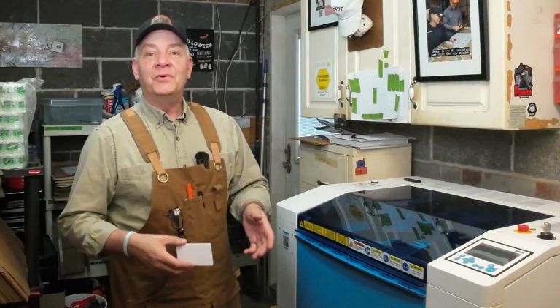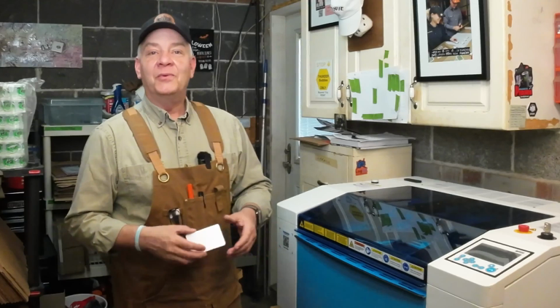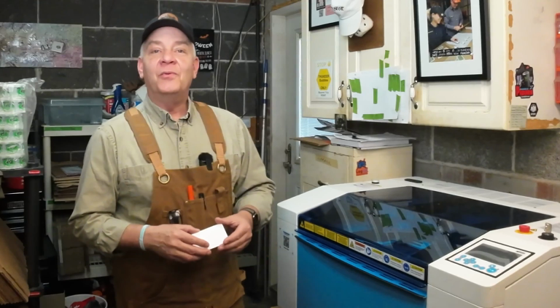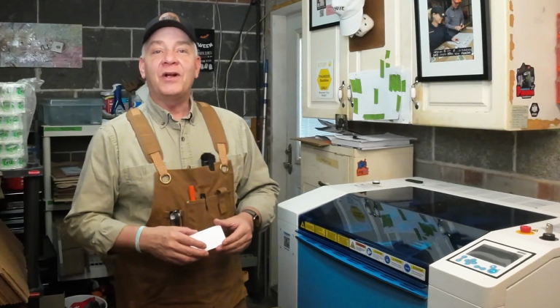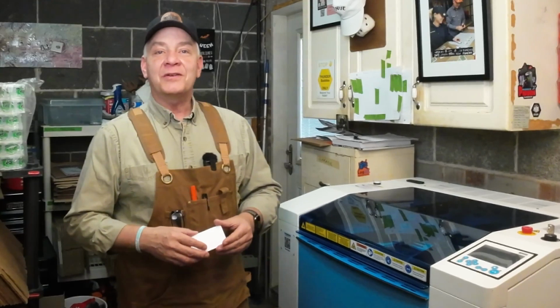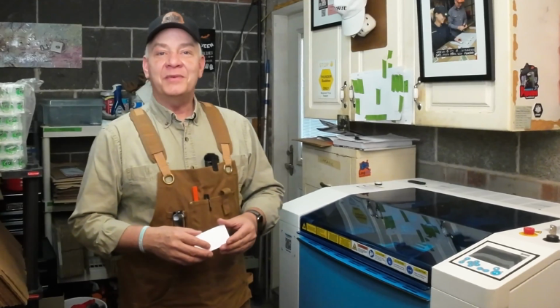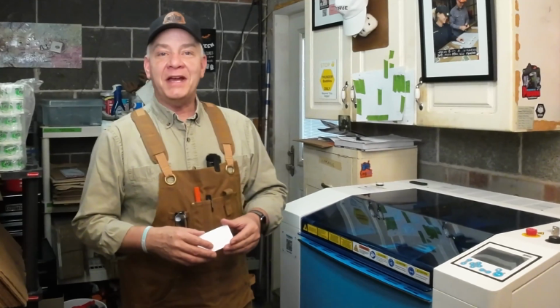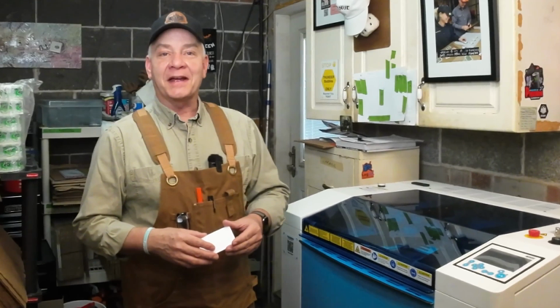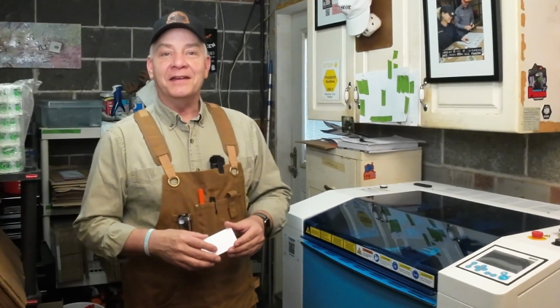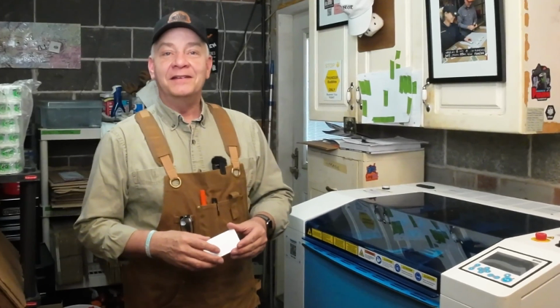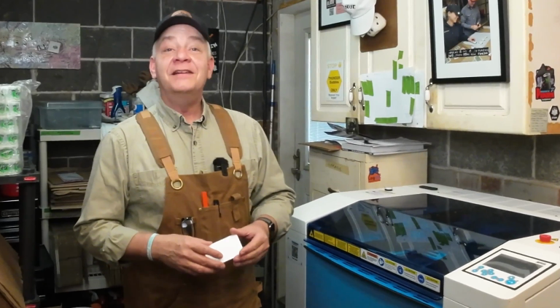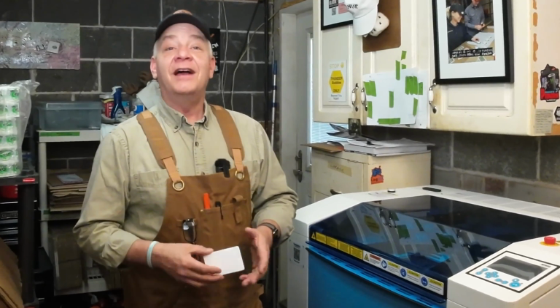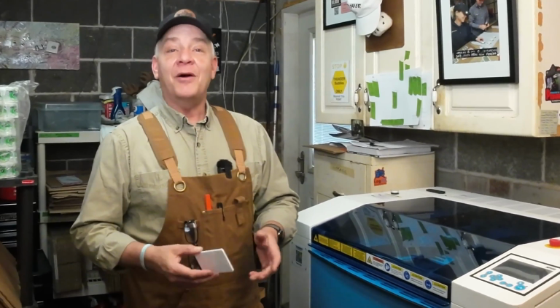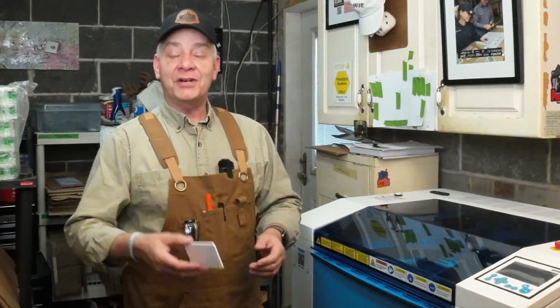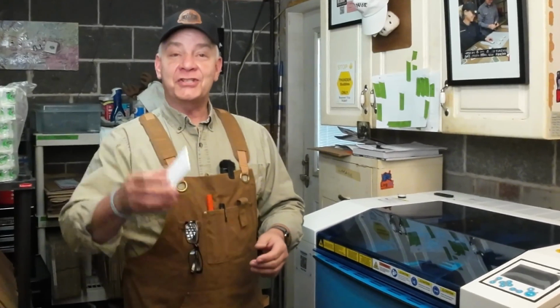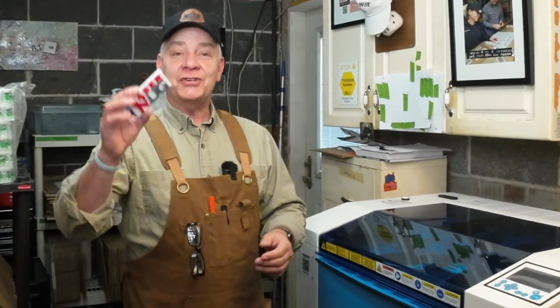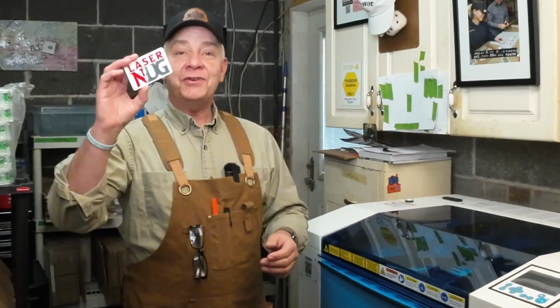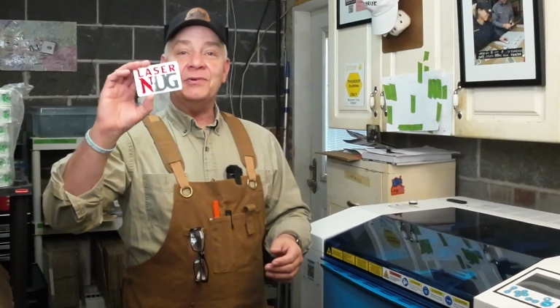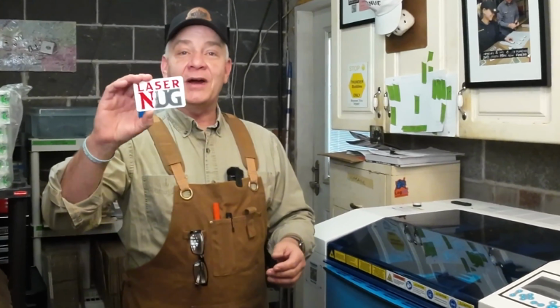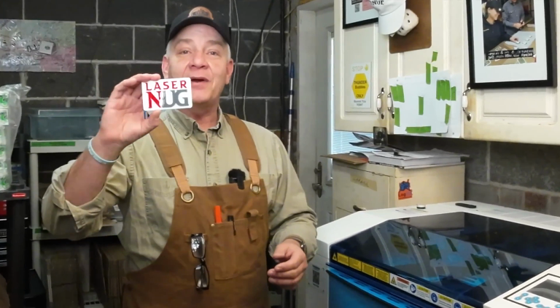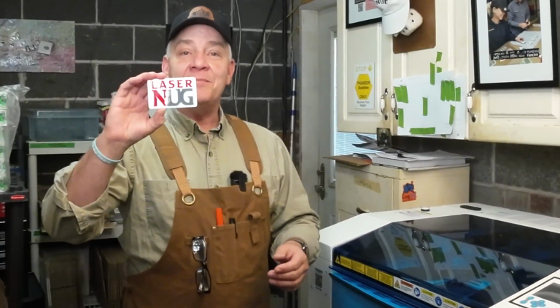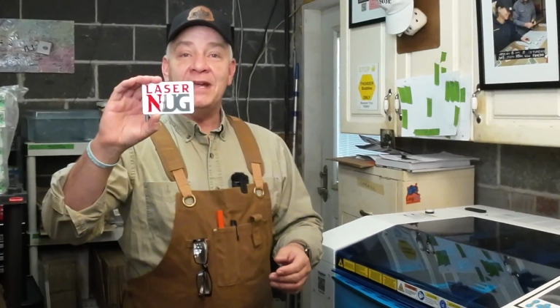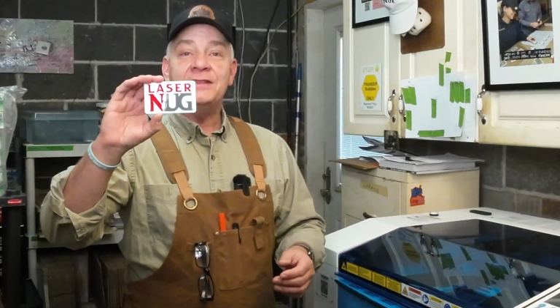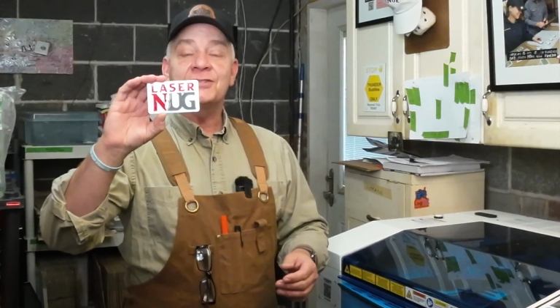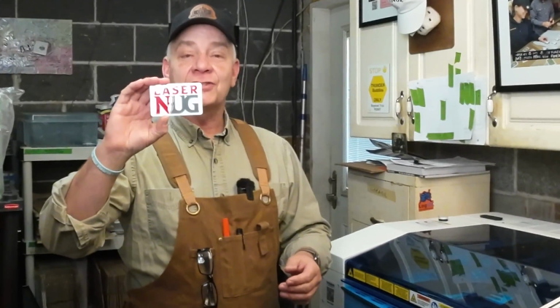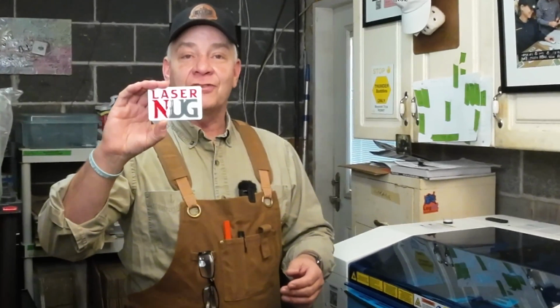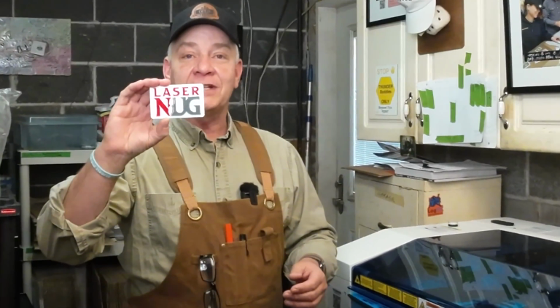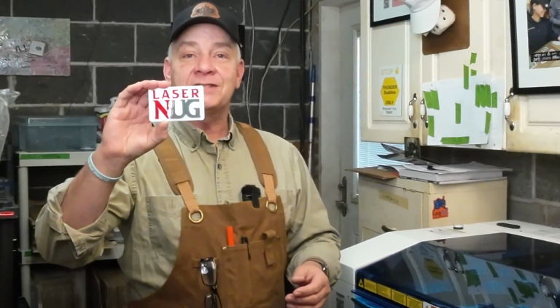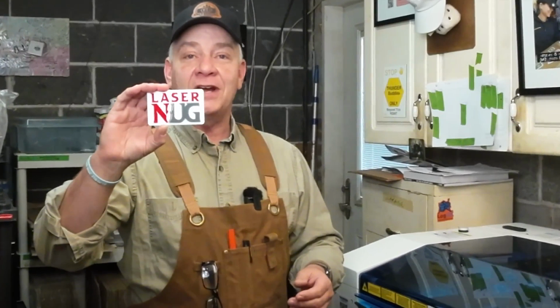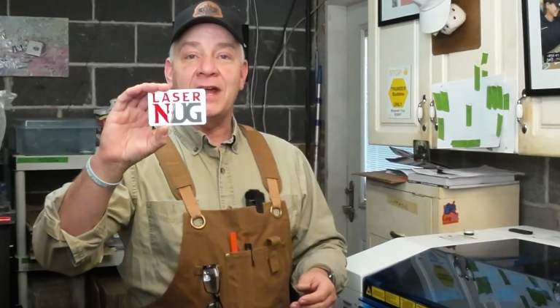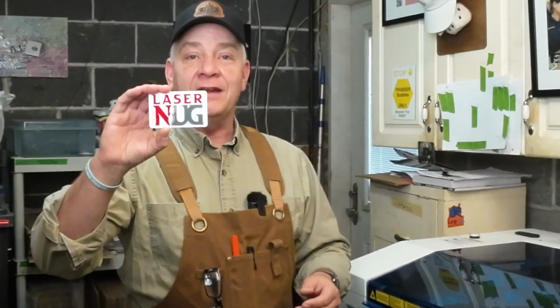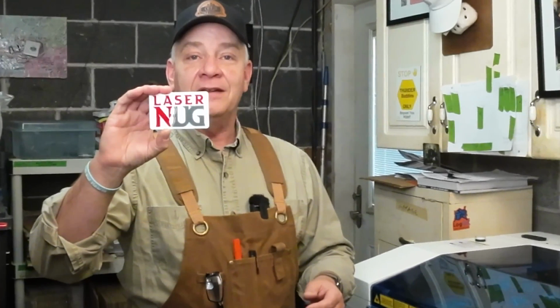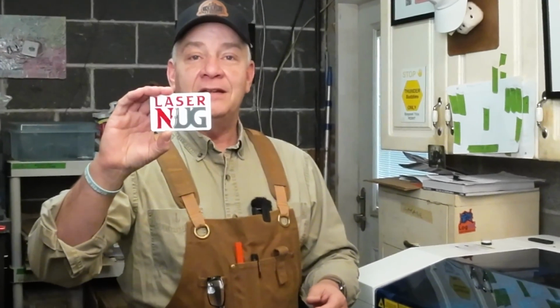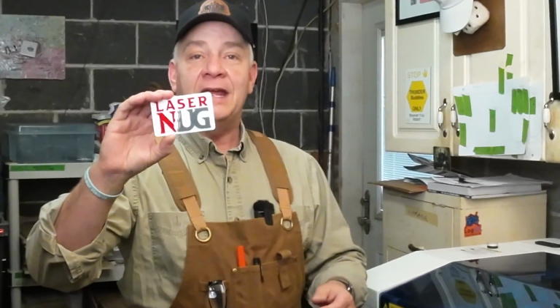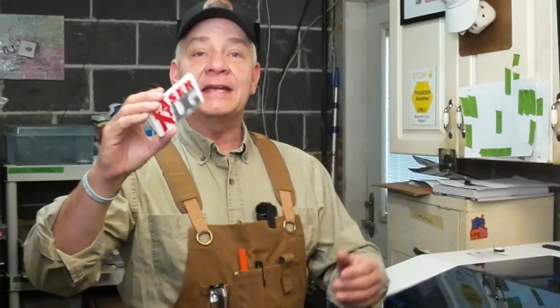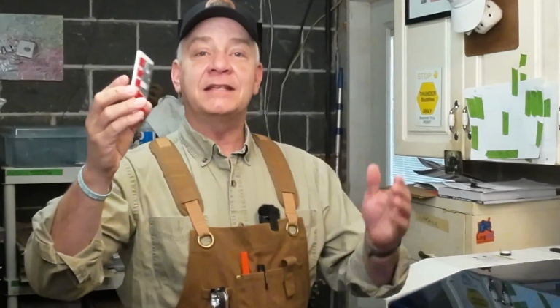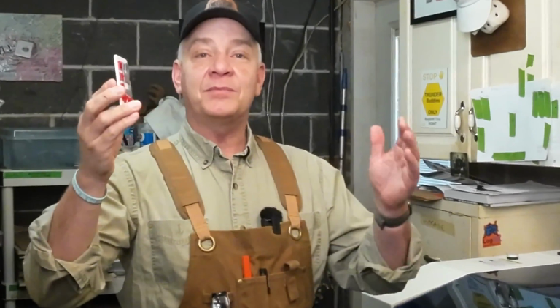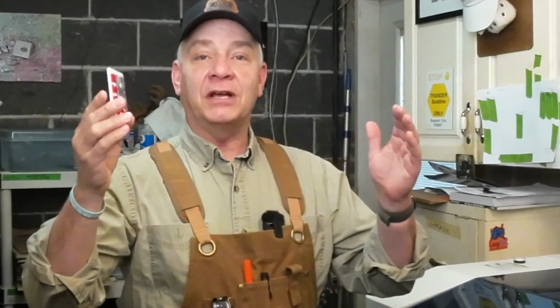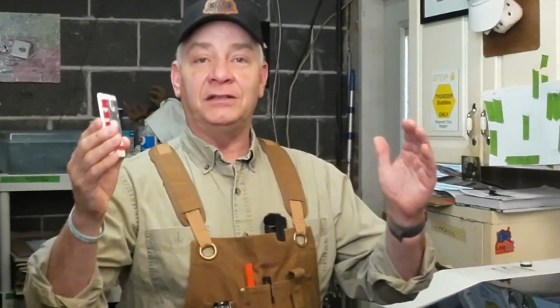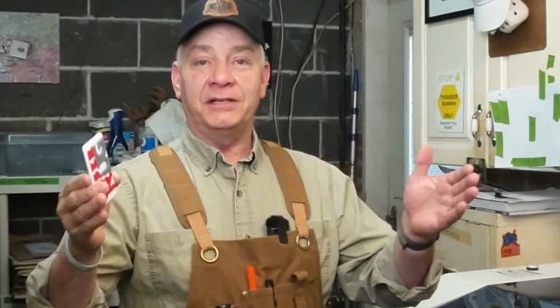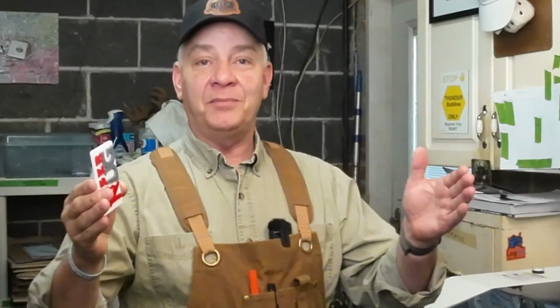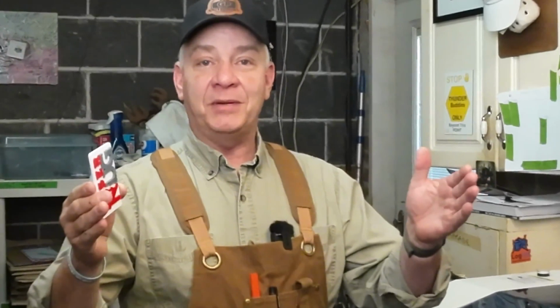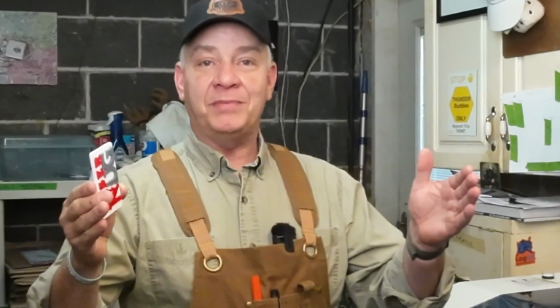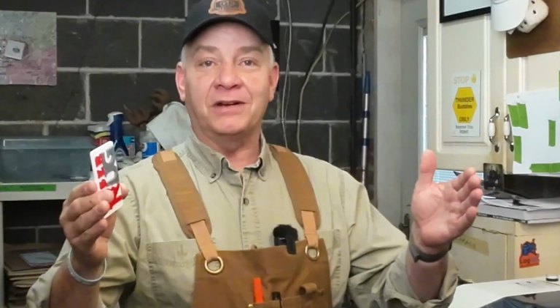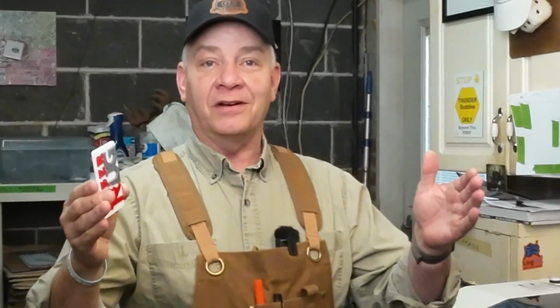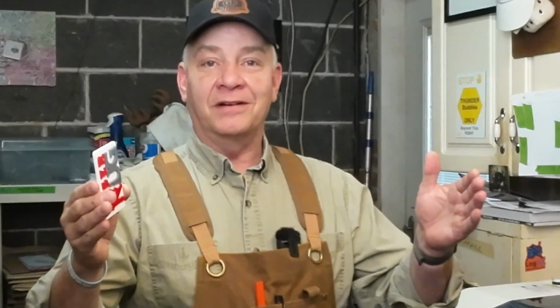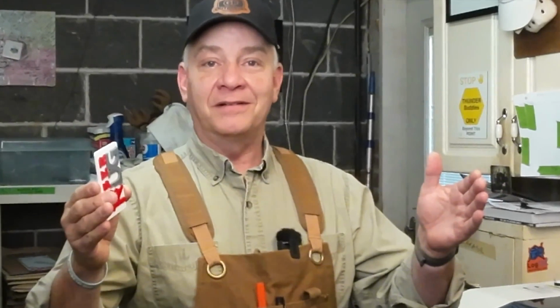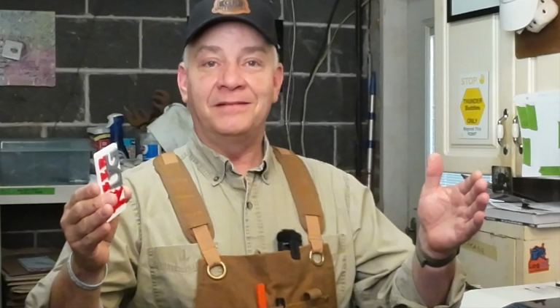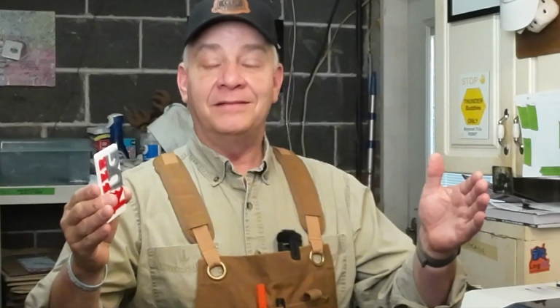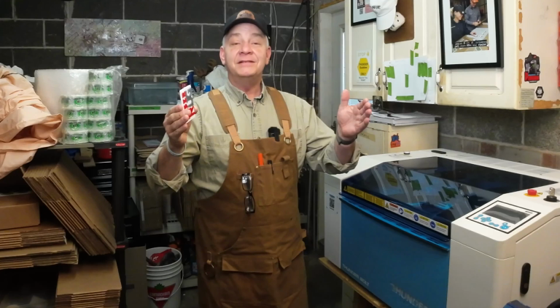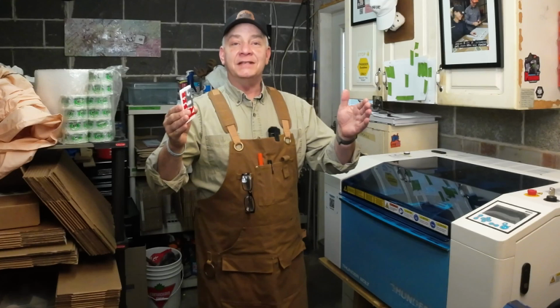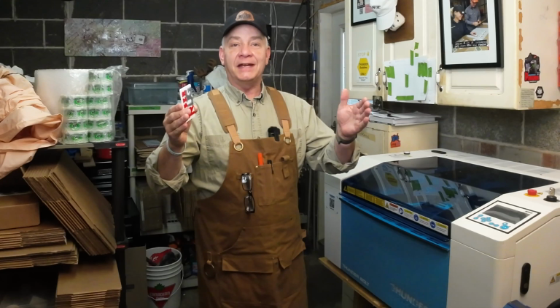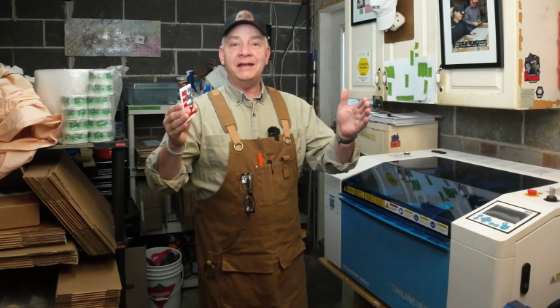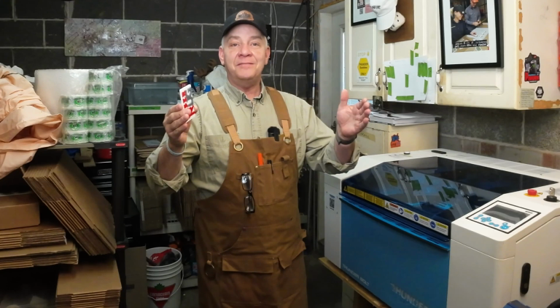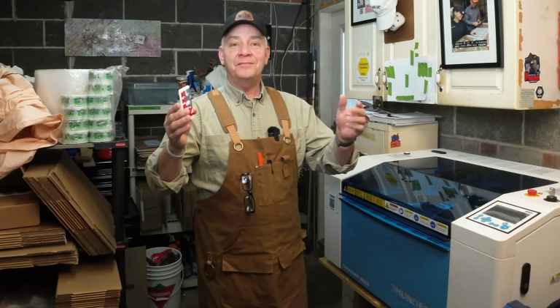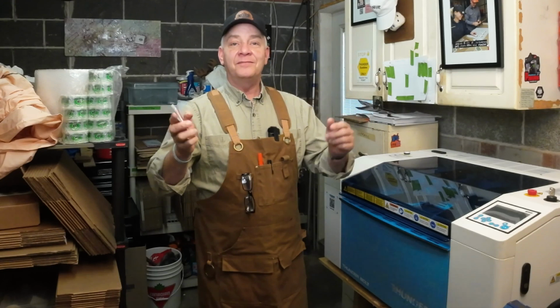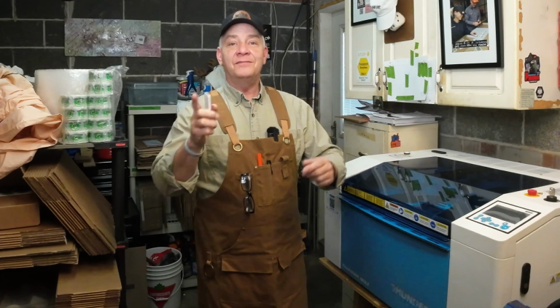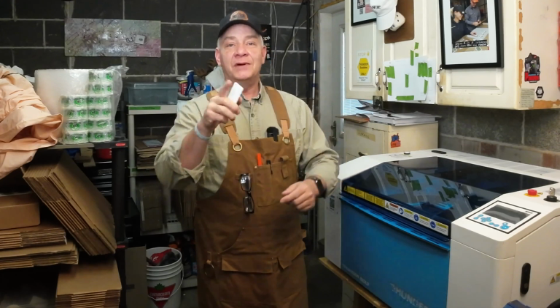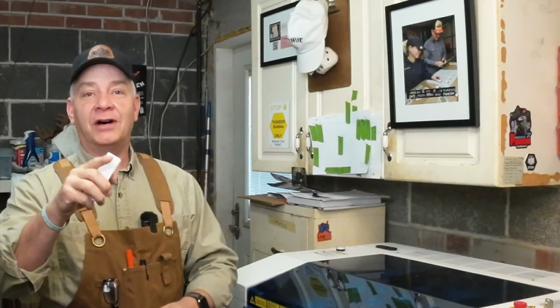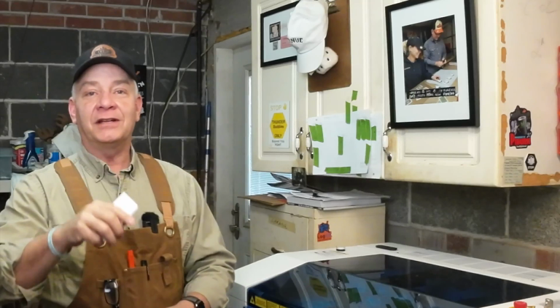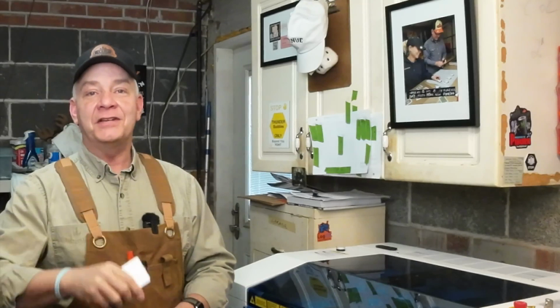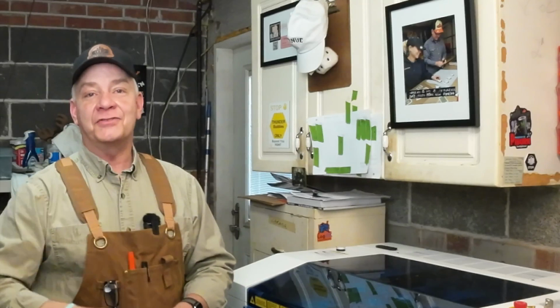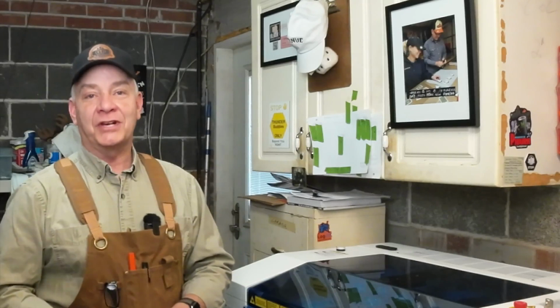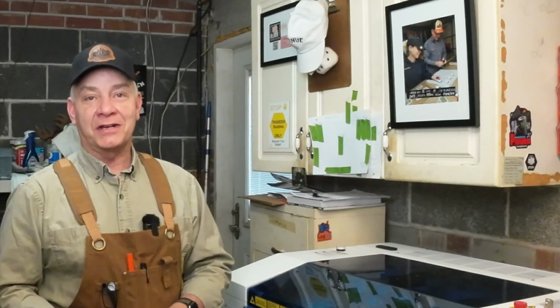Welcome back. I want to show you how I made this acrylic sign, except a little bit bigger. Today on LaserNug.